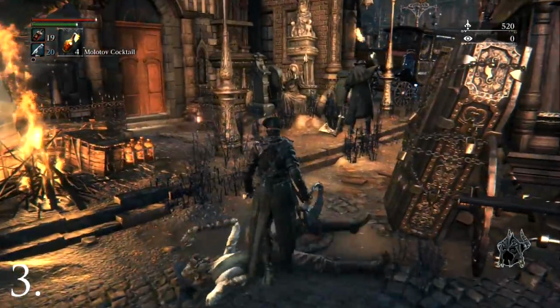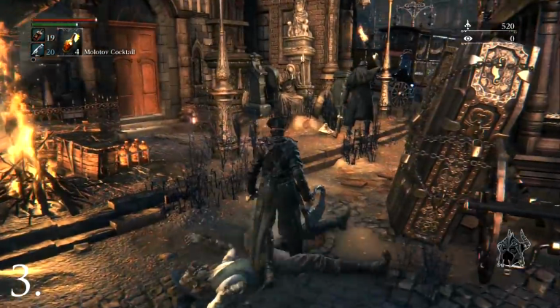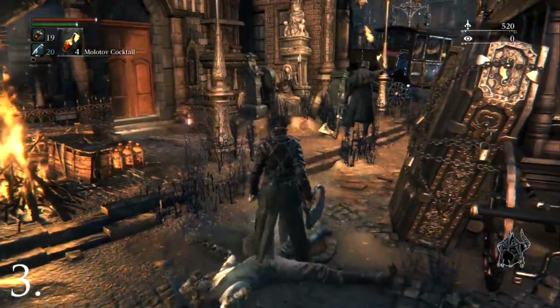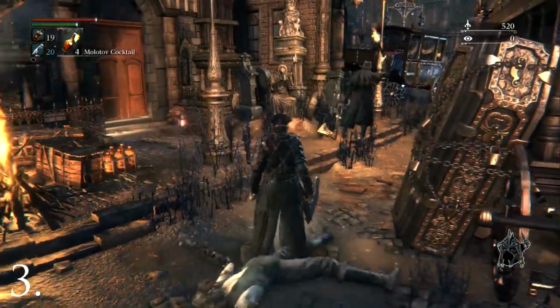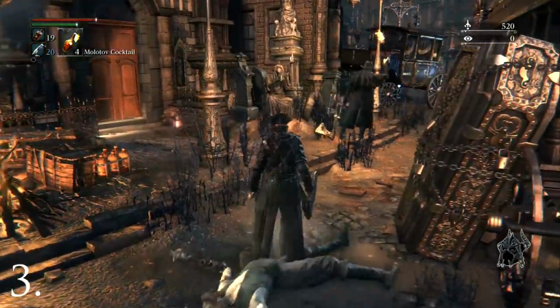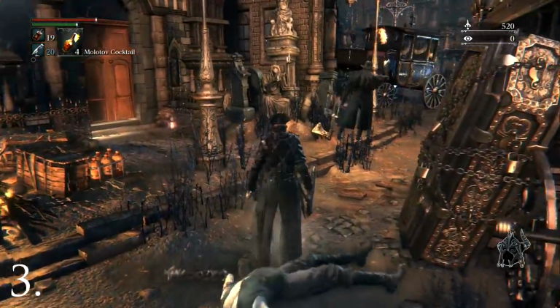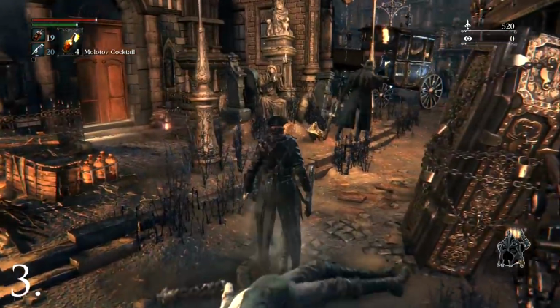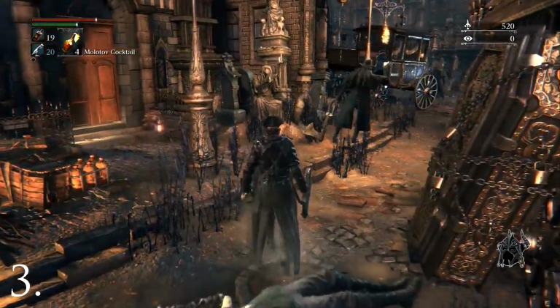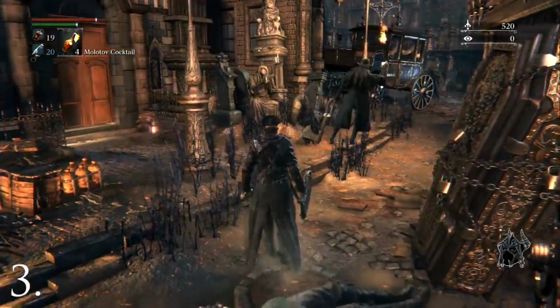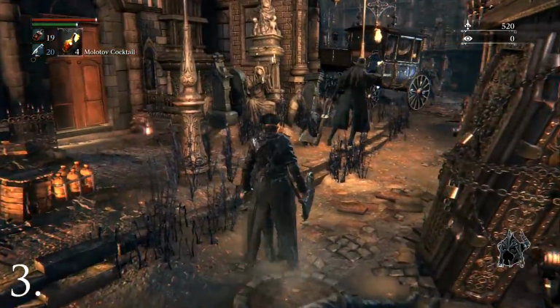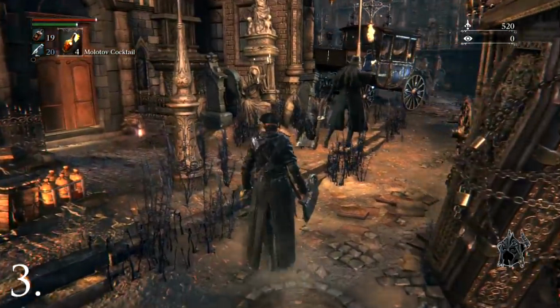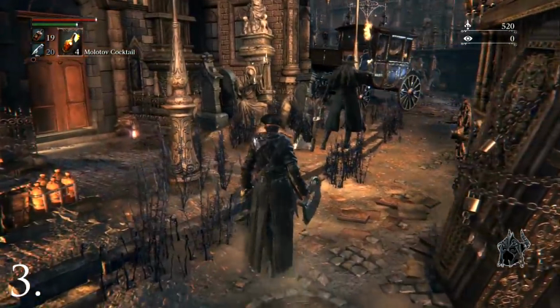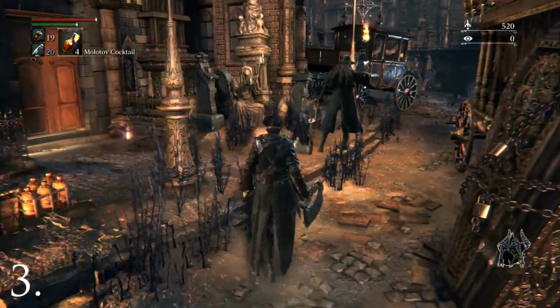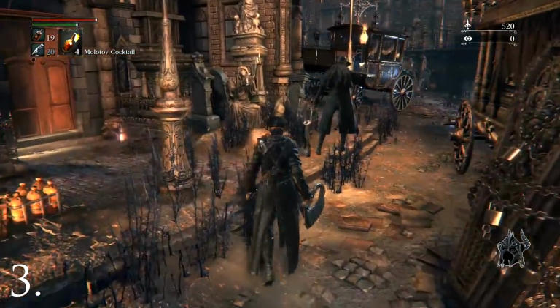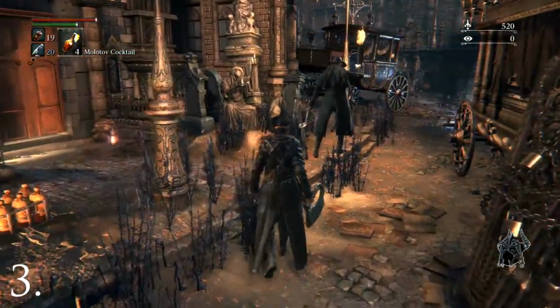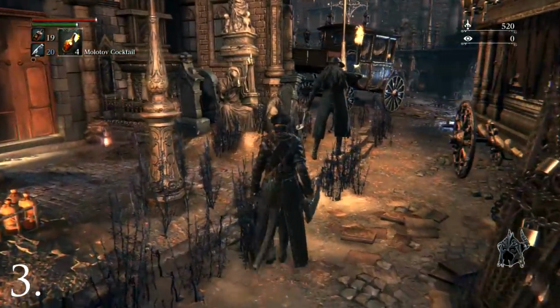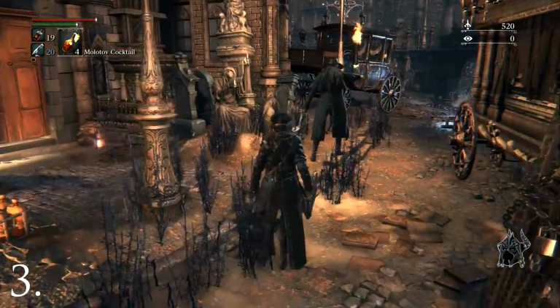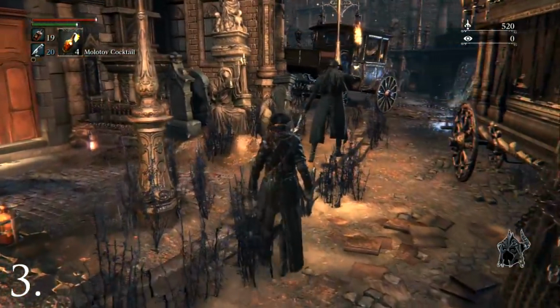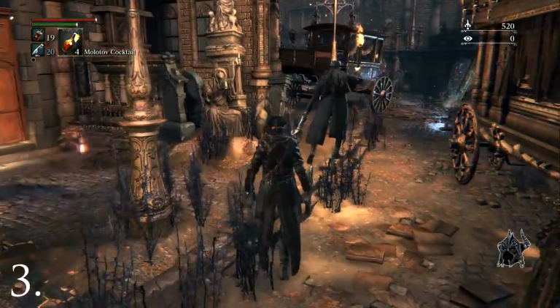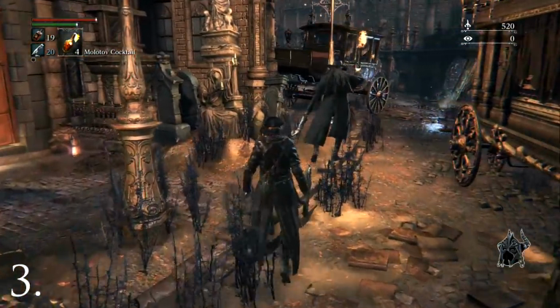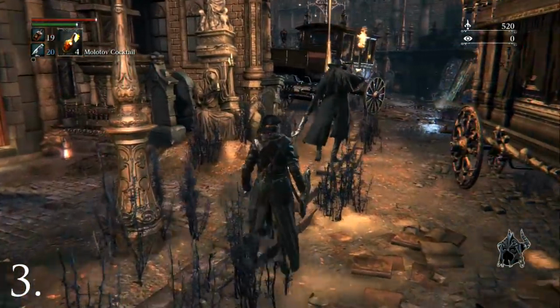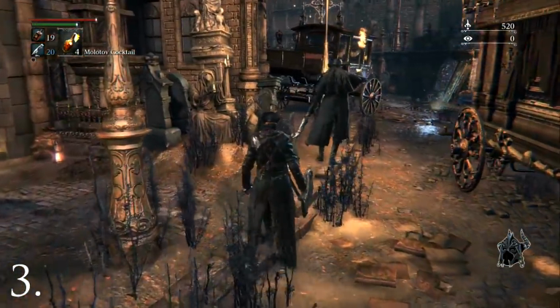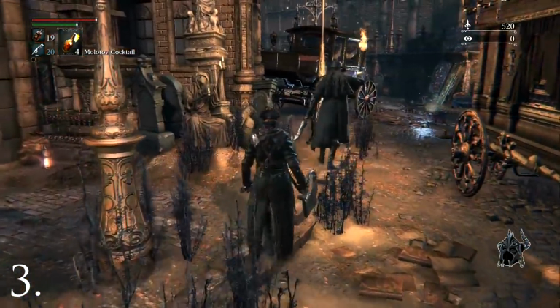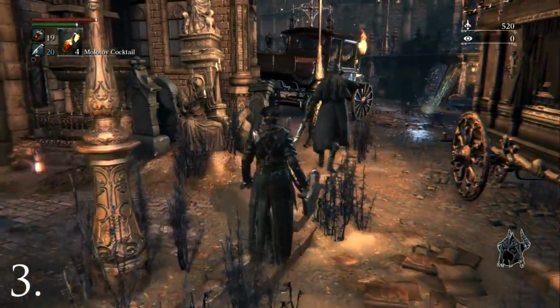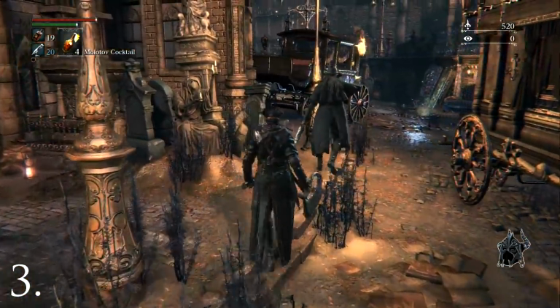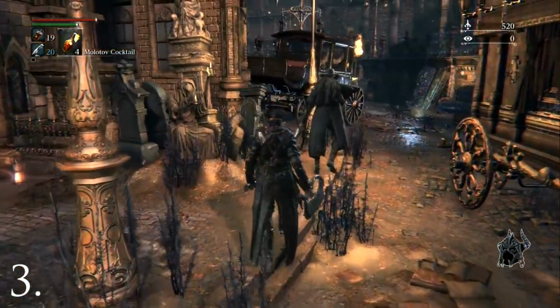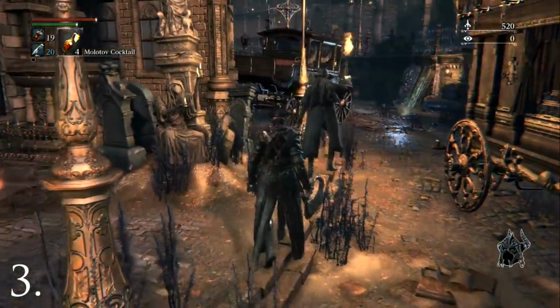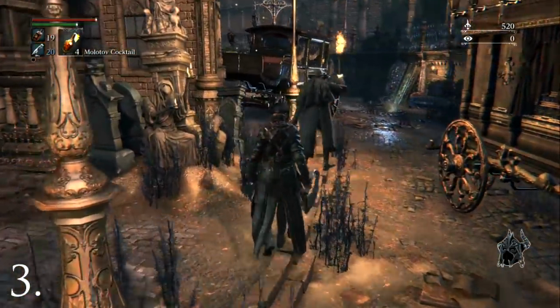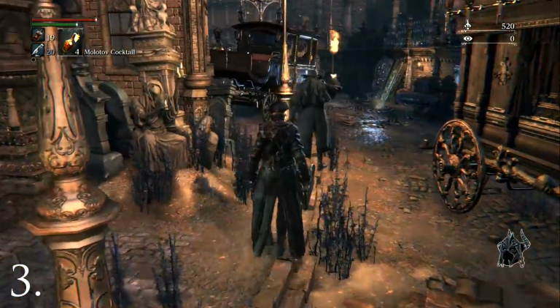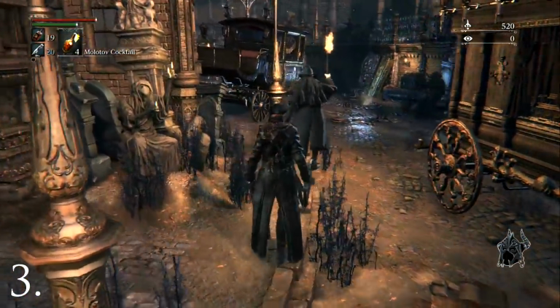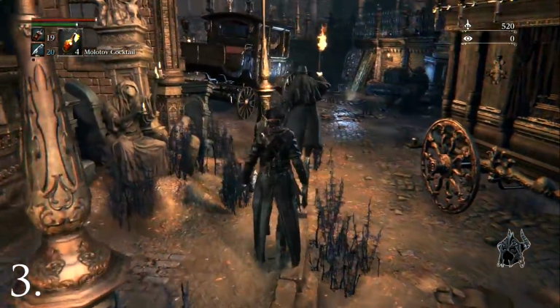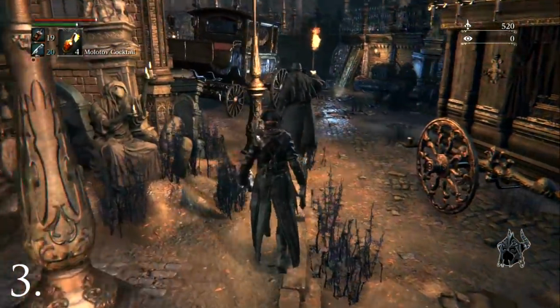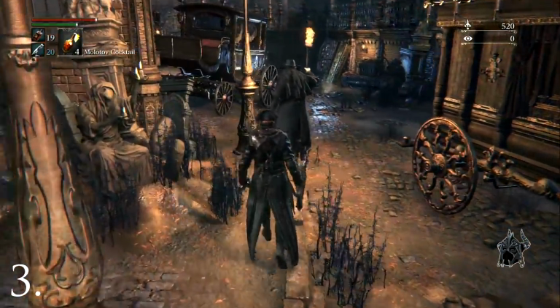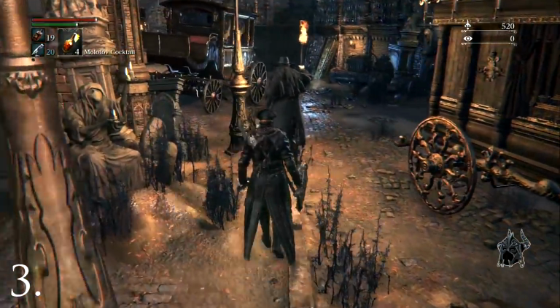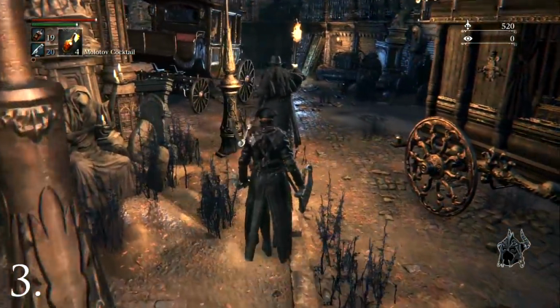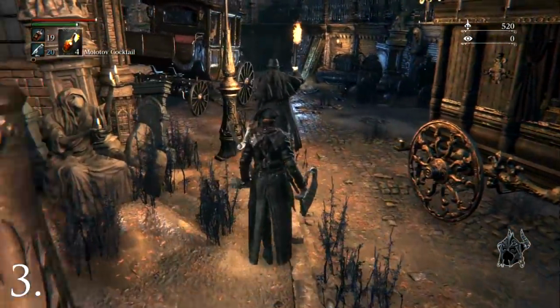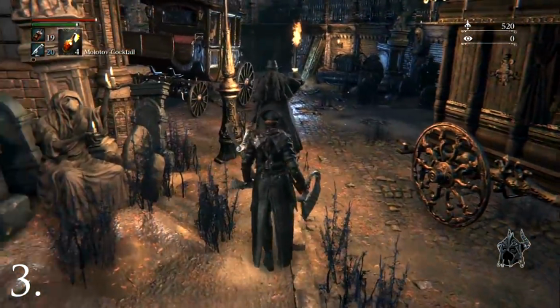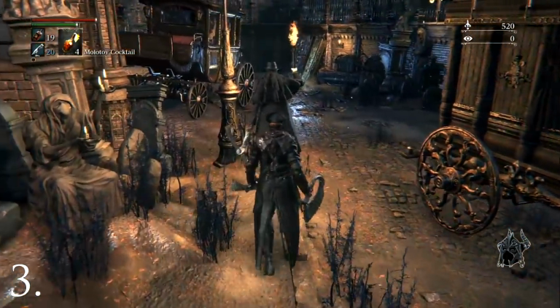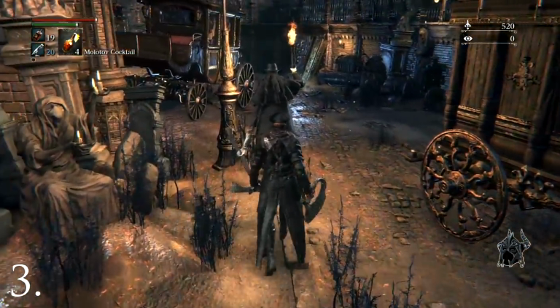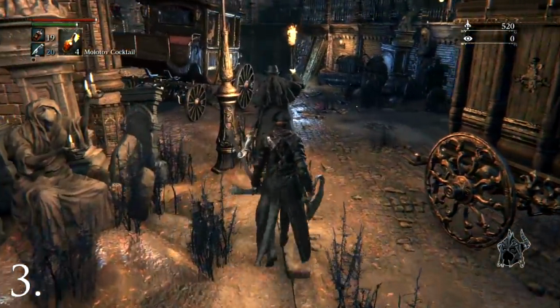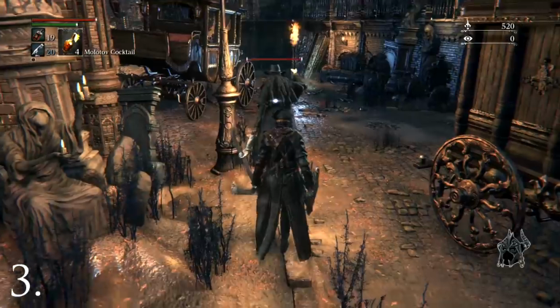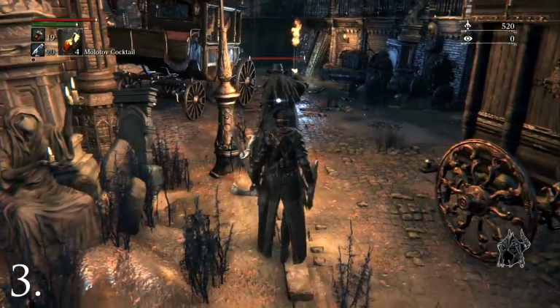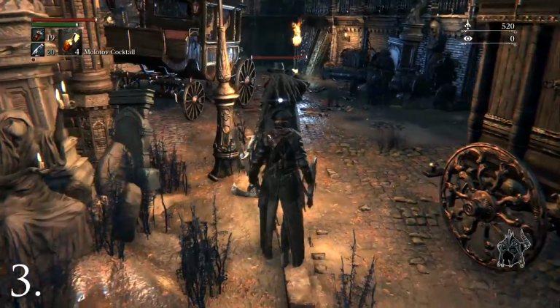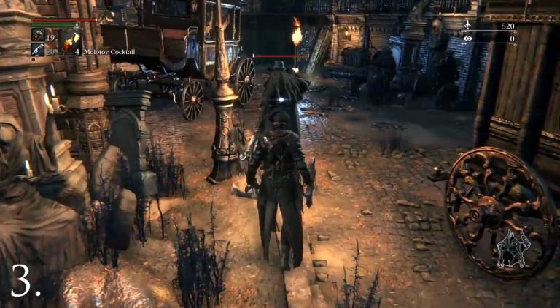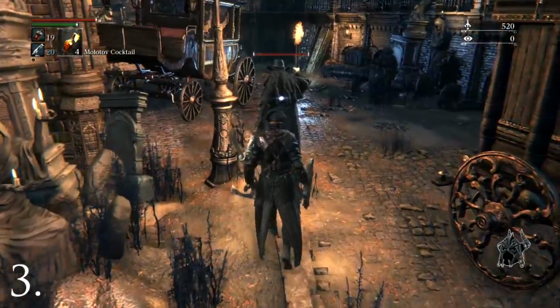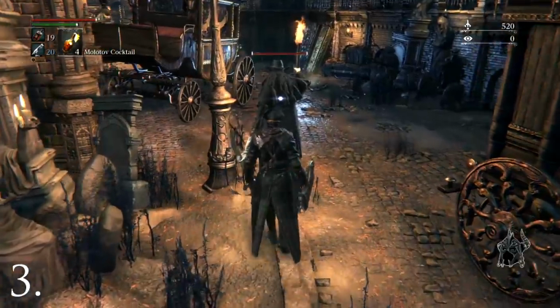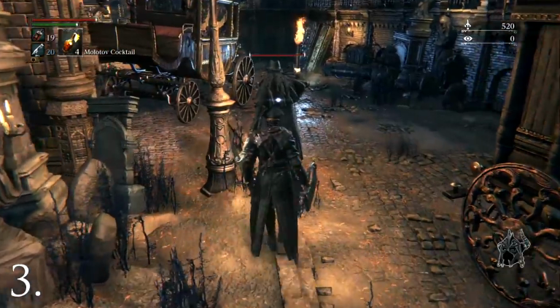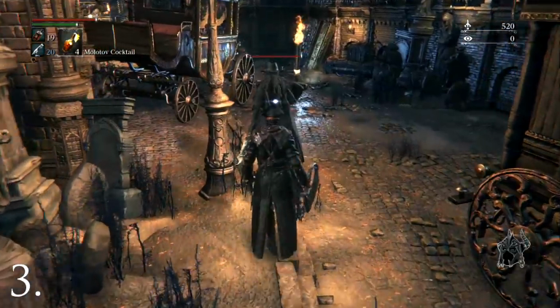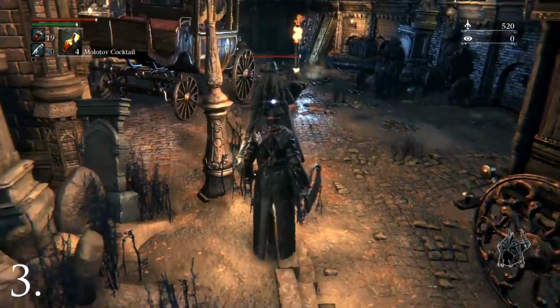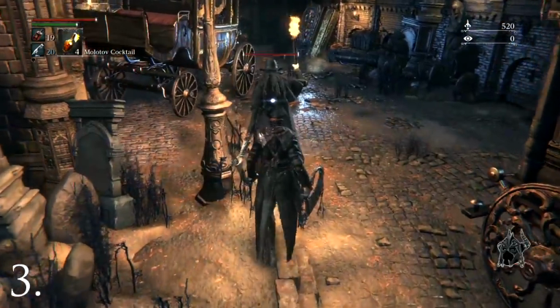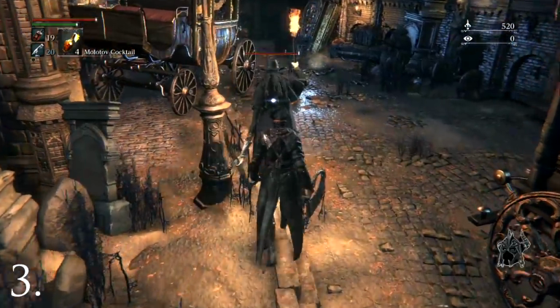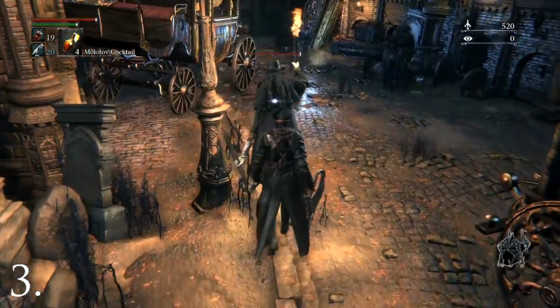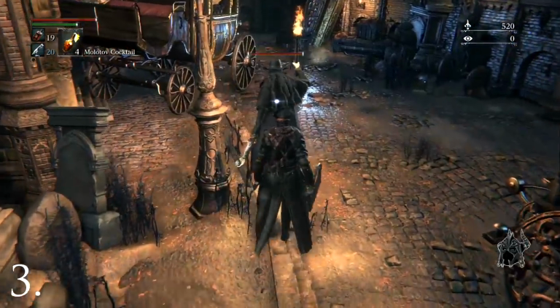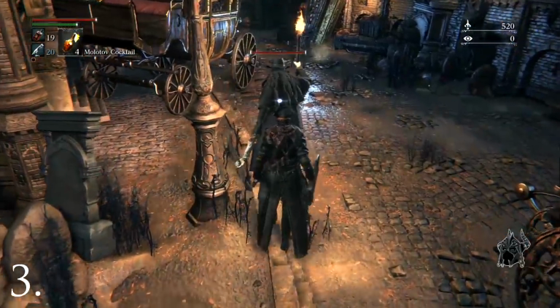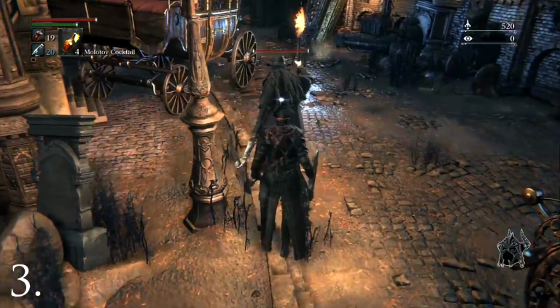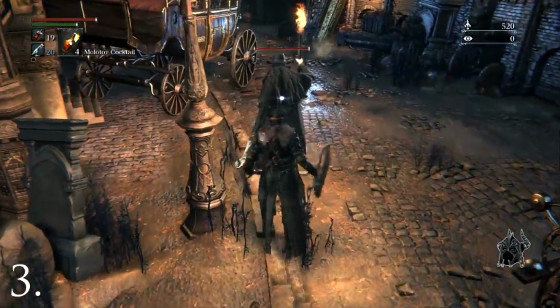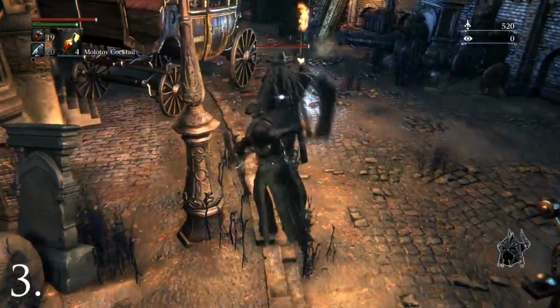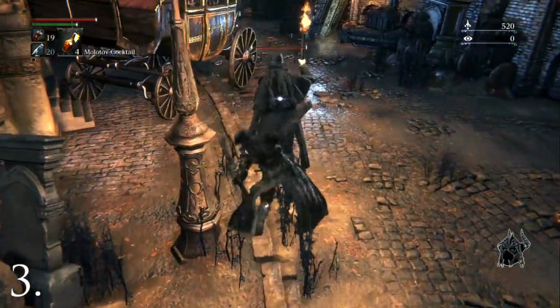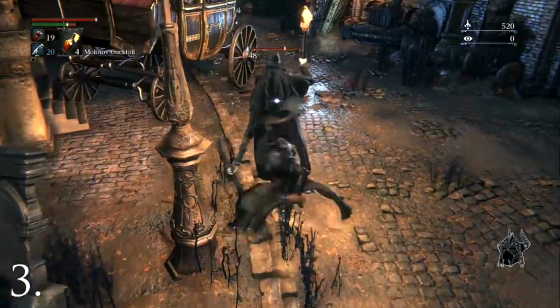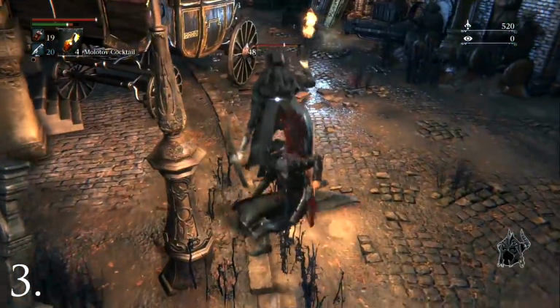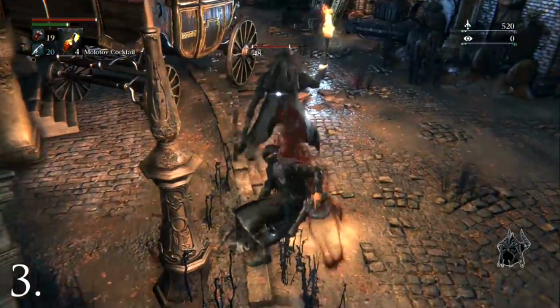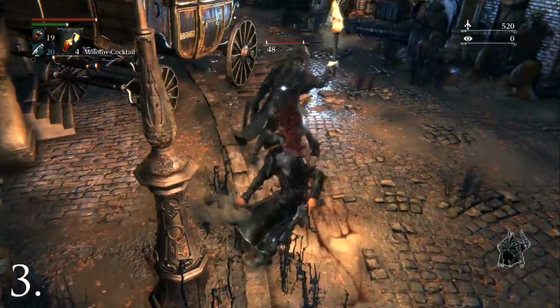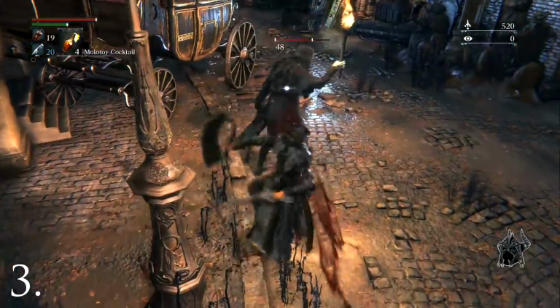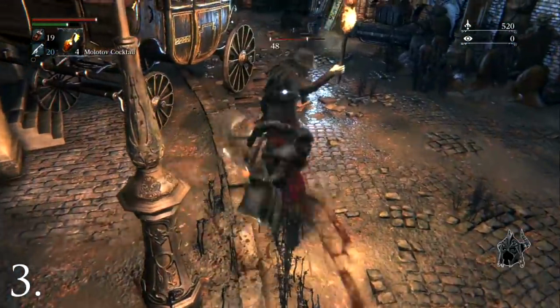Don't forget that you can sneak up on enemies by walking instead of running. This will allow you to get the first attack in and make for easier fights.